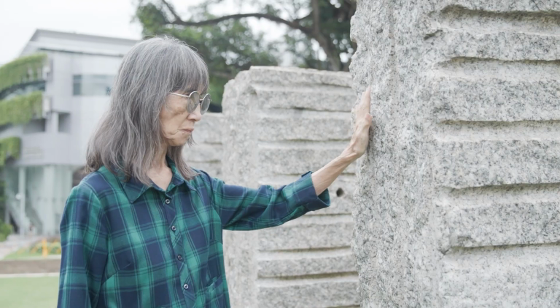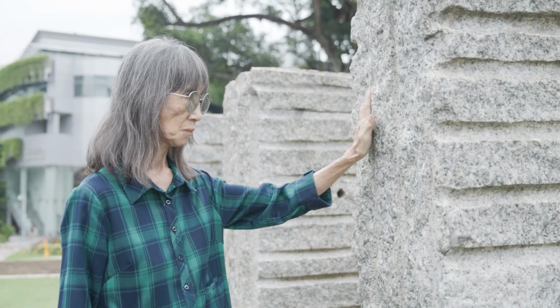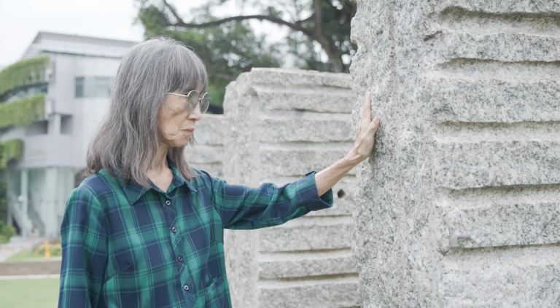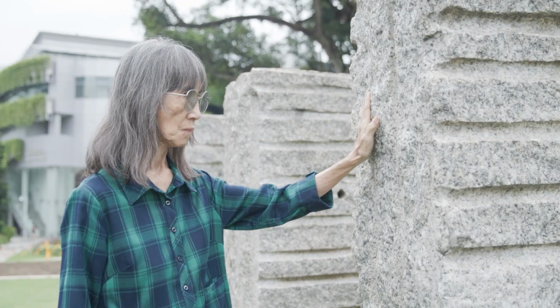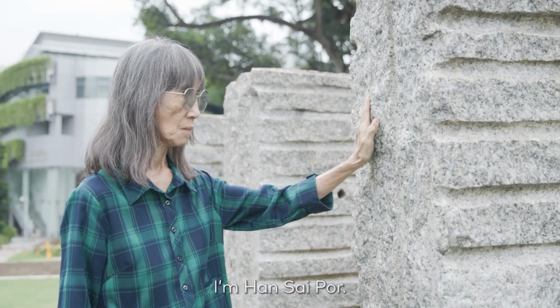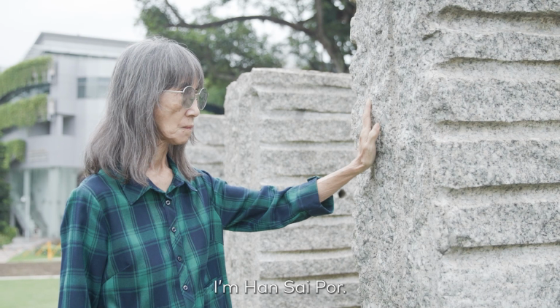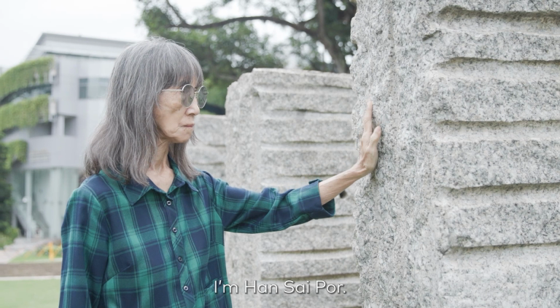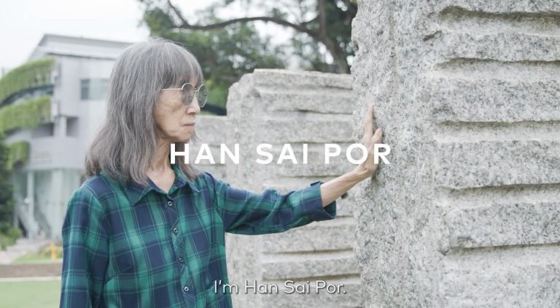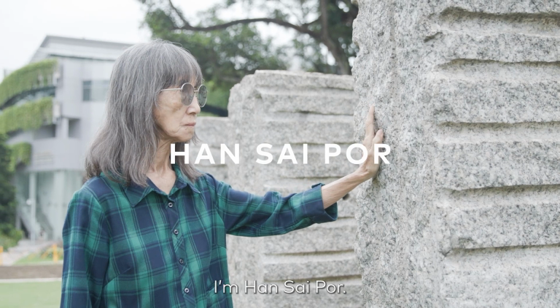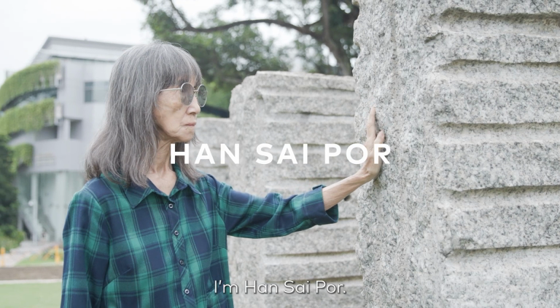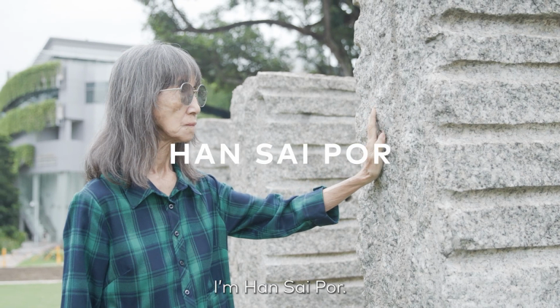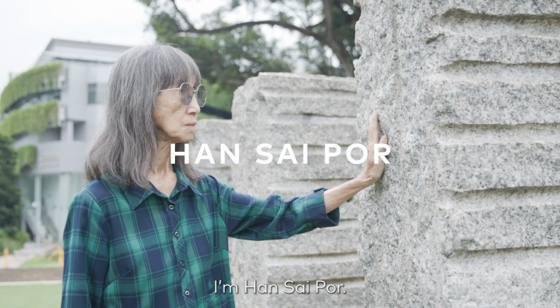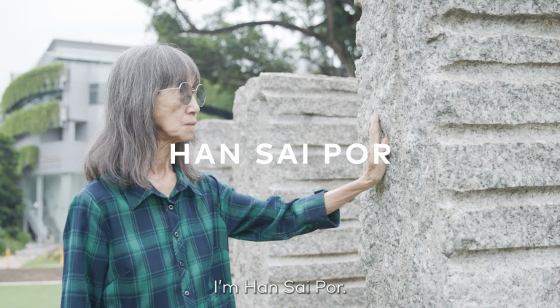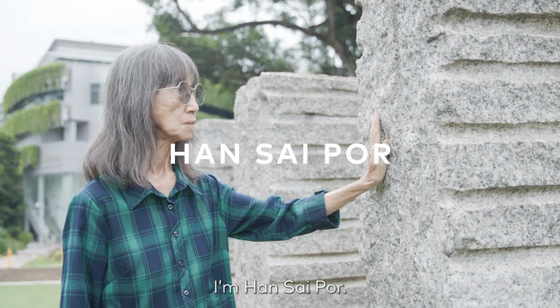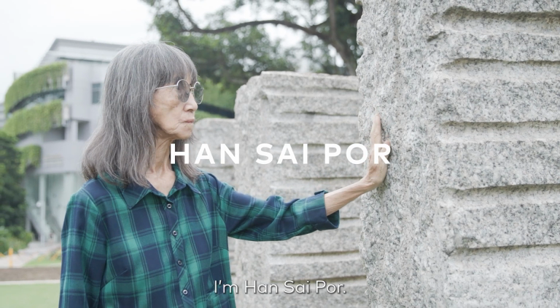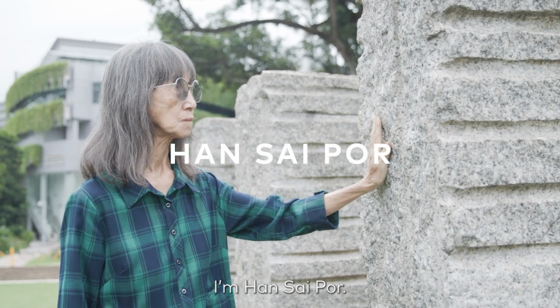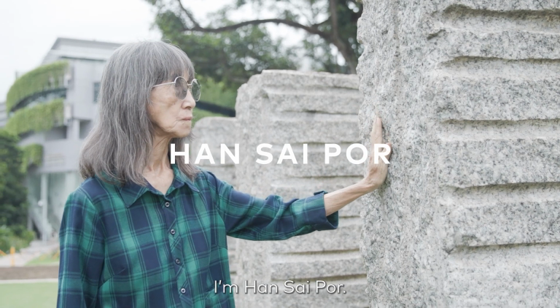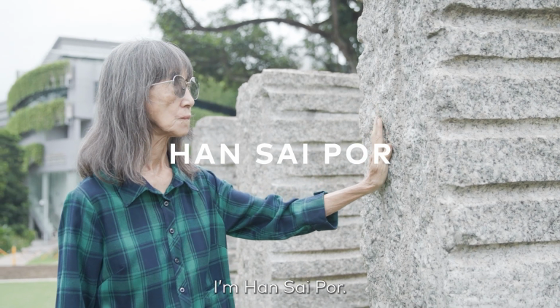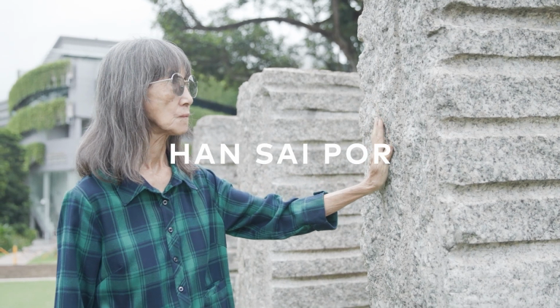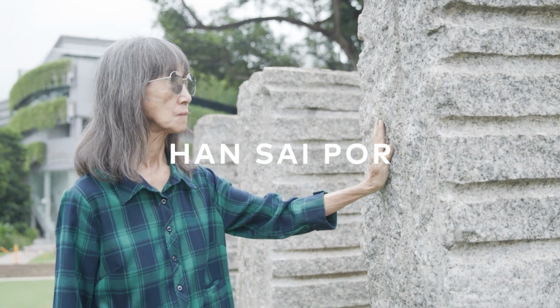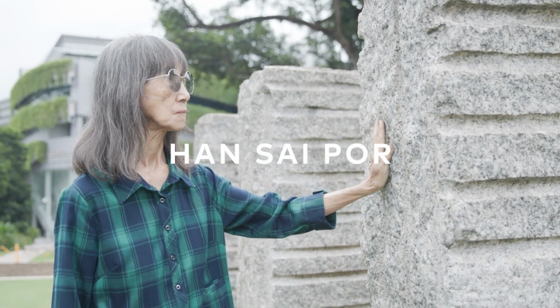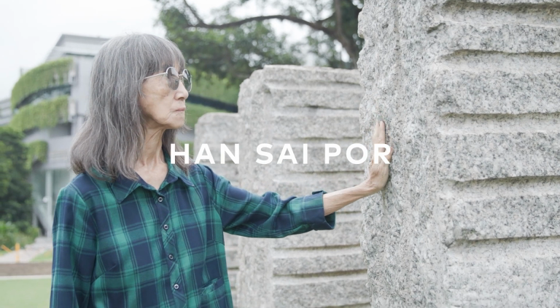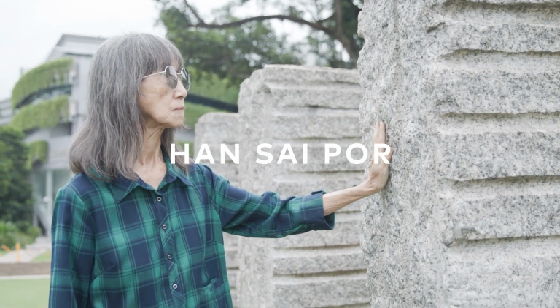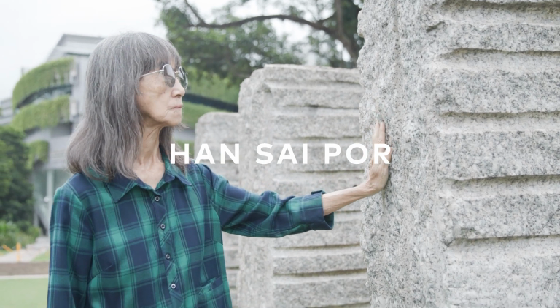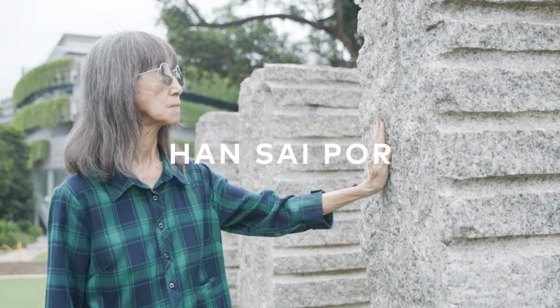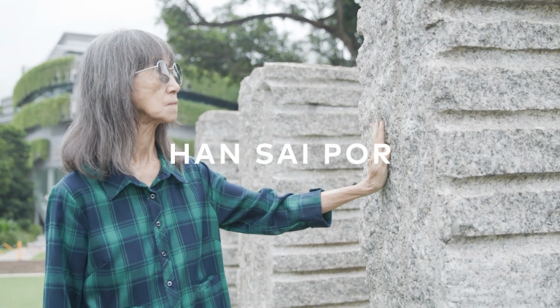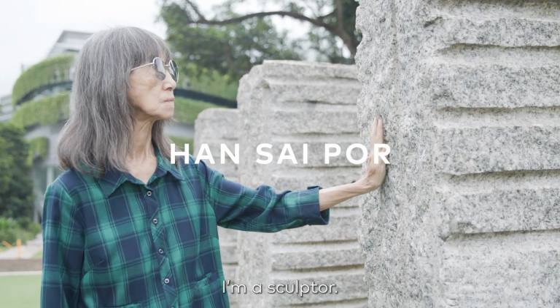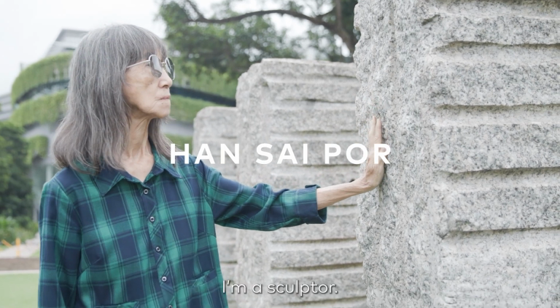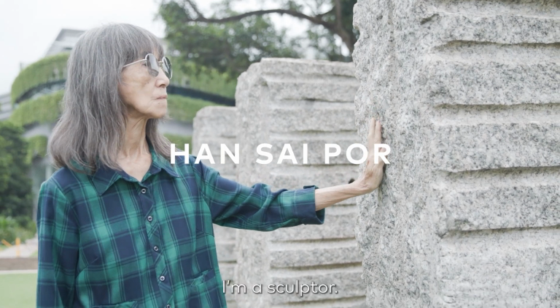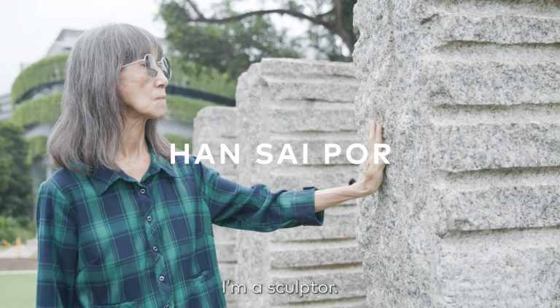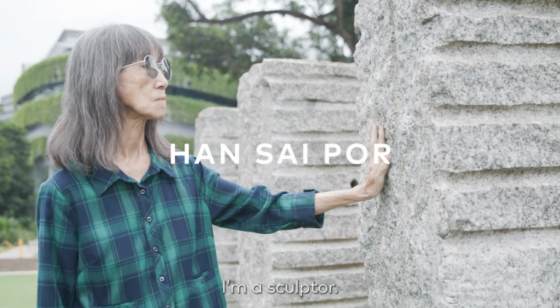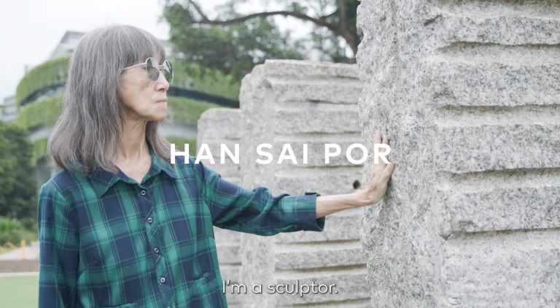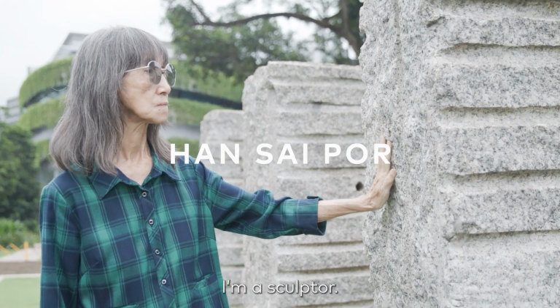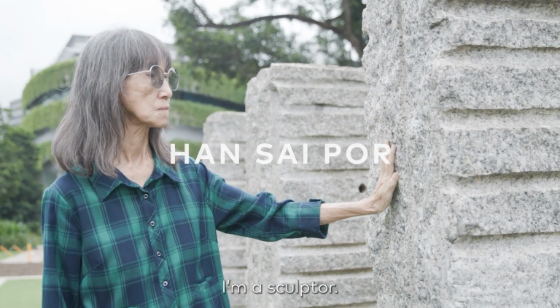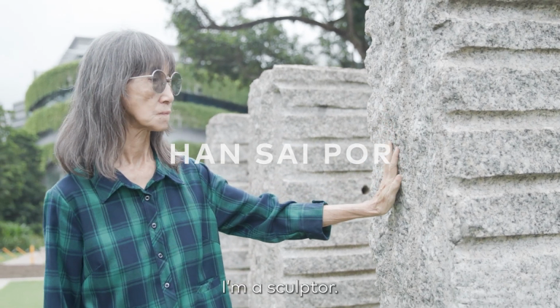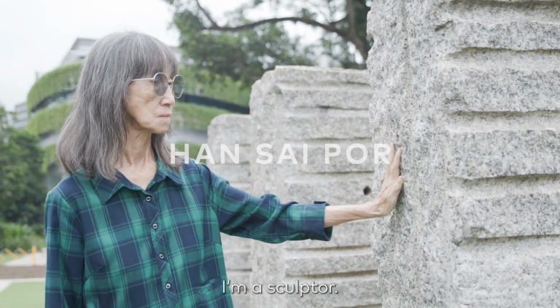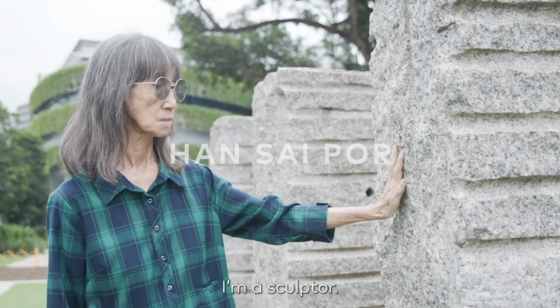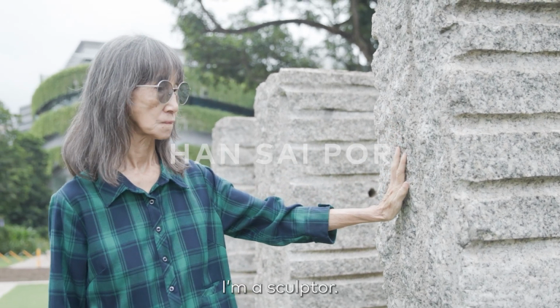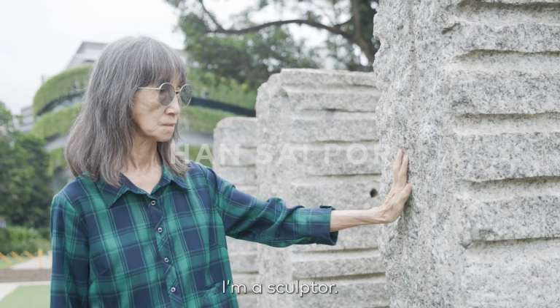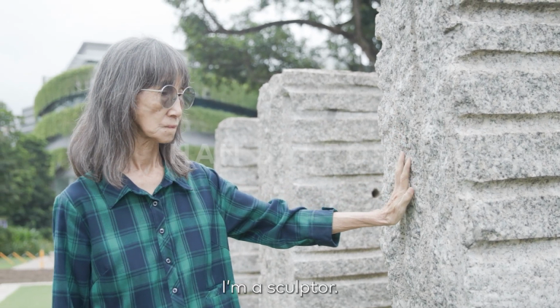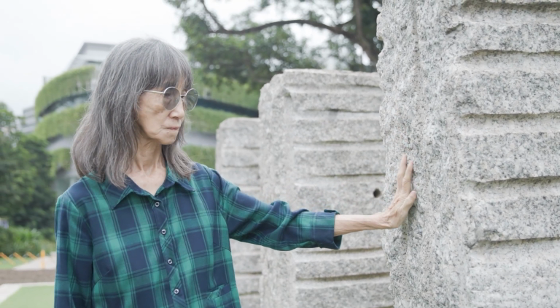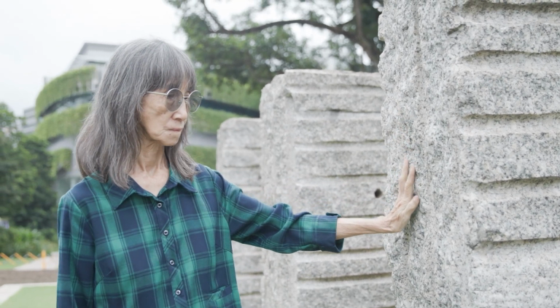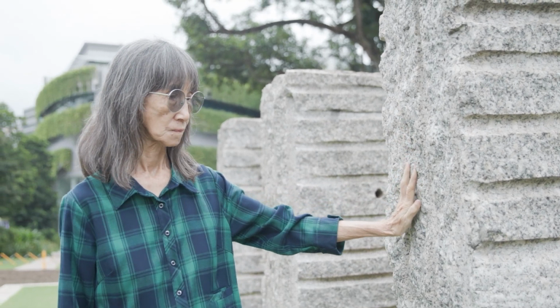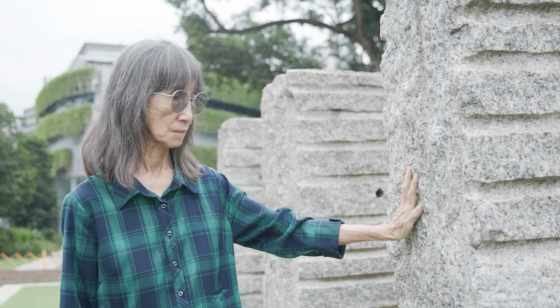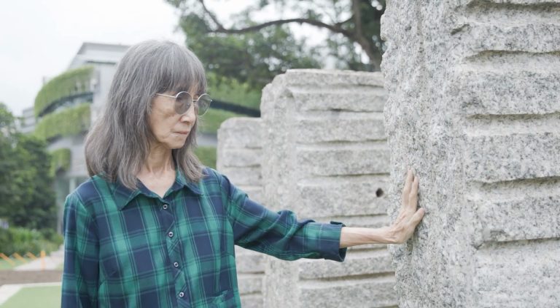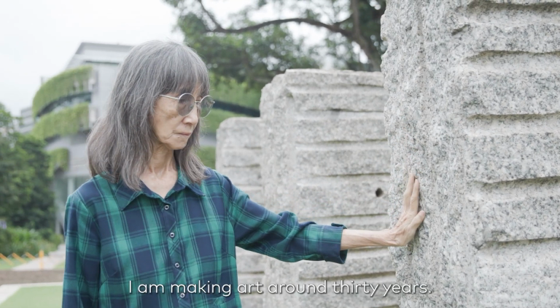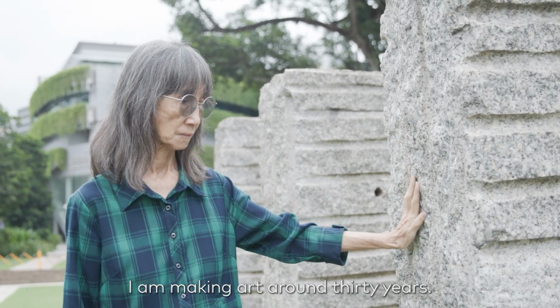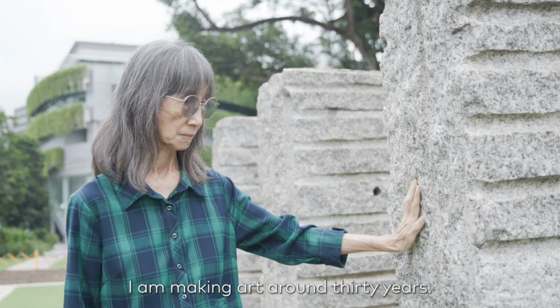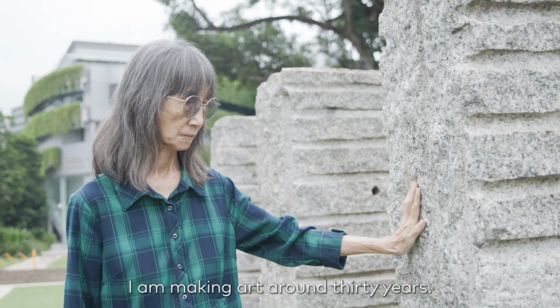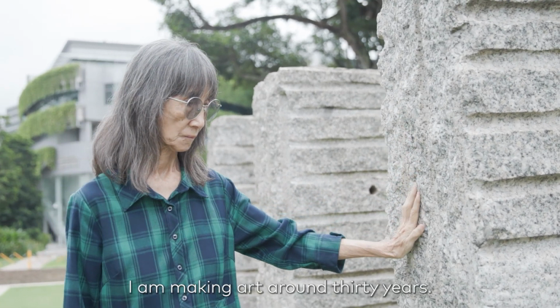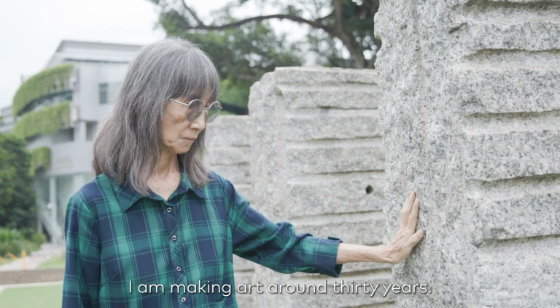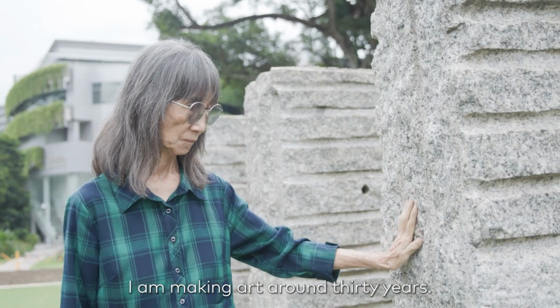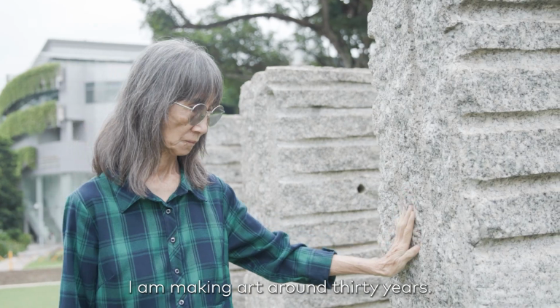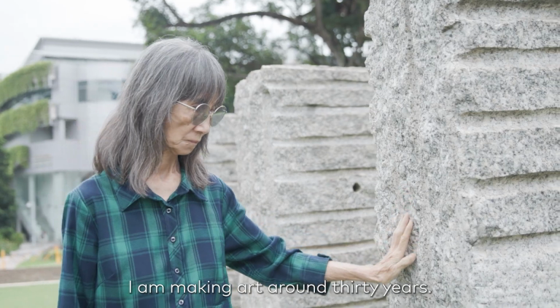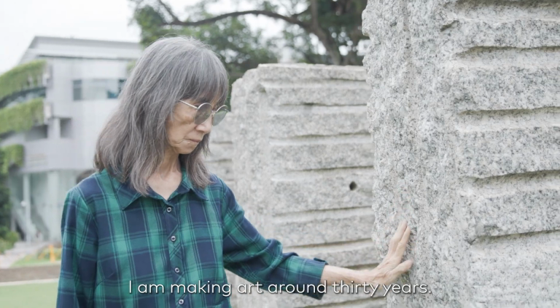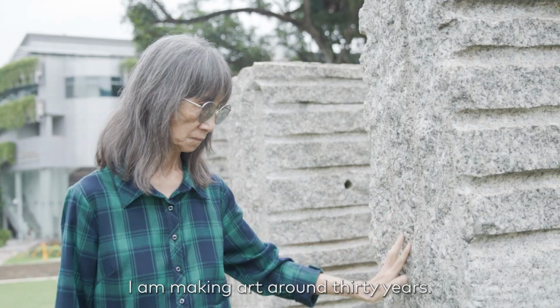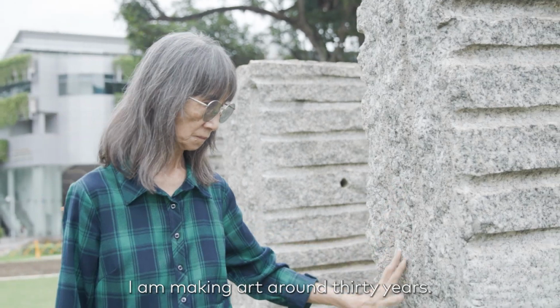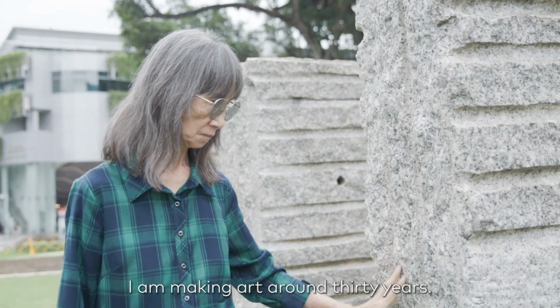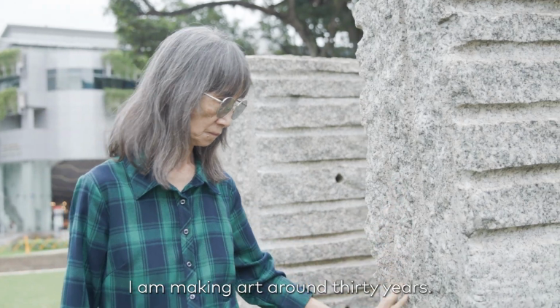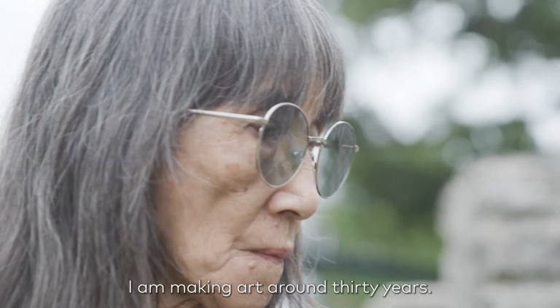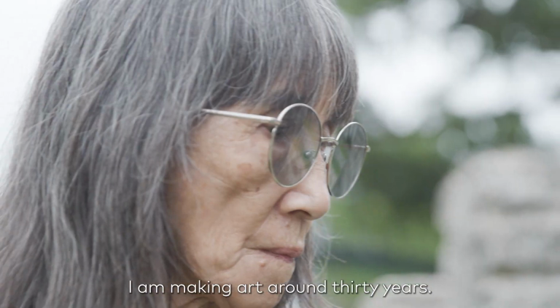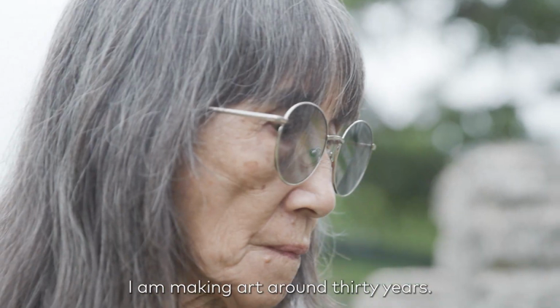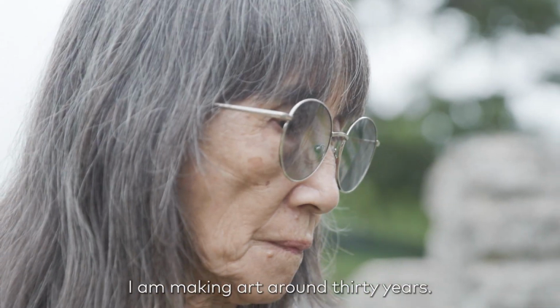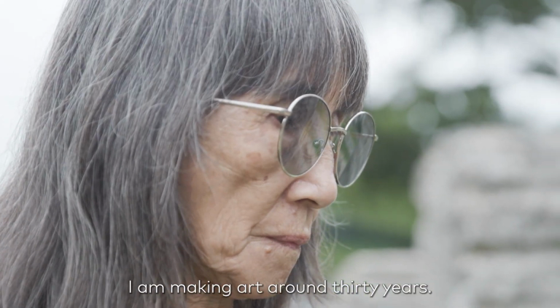I'm Han Sai Por. I'm a sculptor. I'm making art for around 30 years.